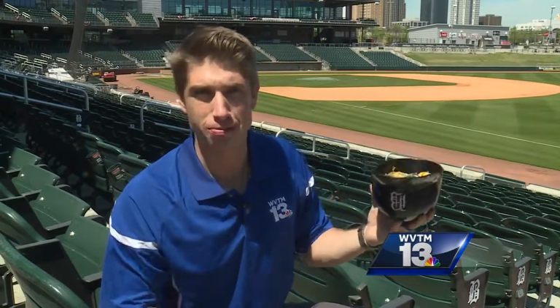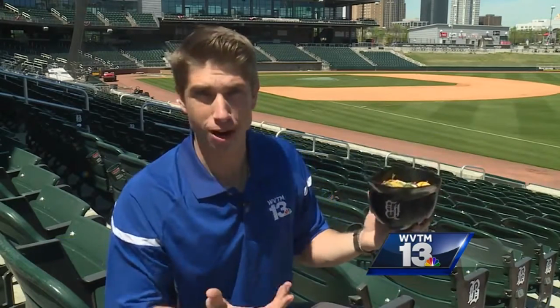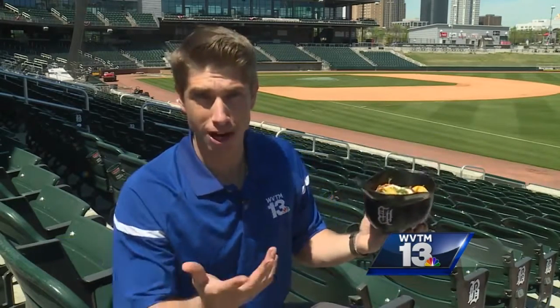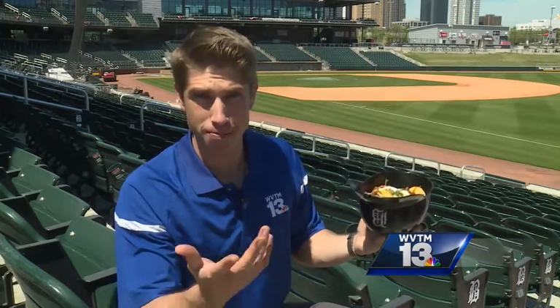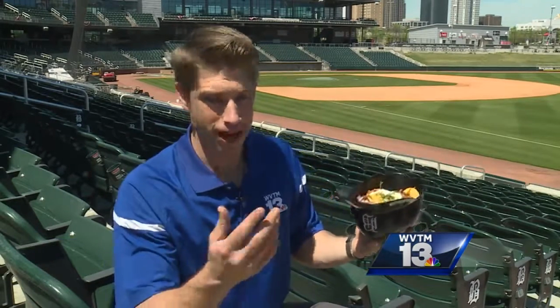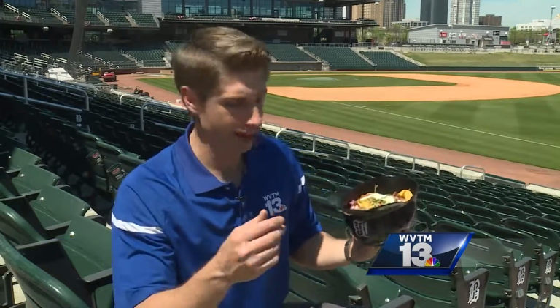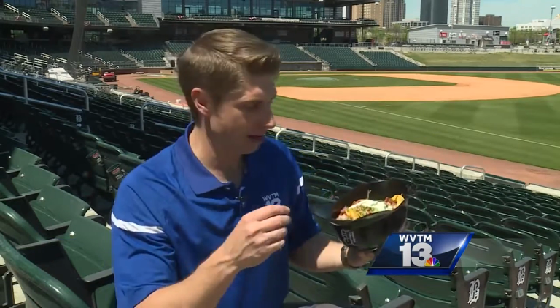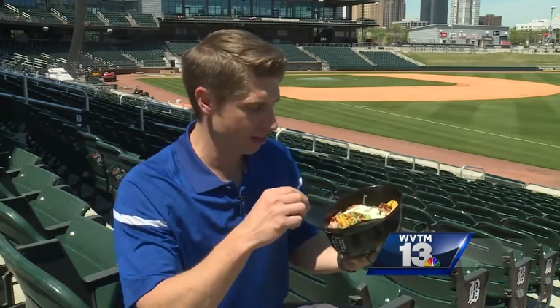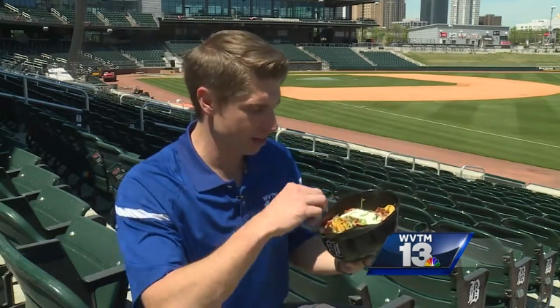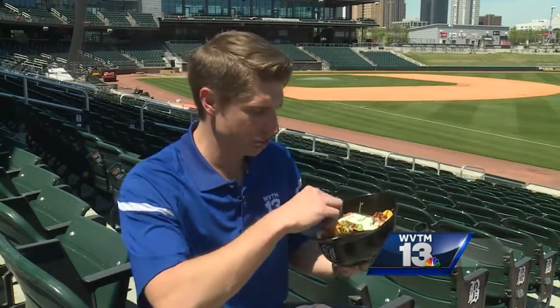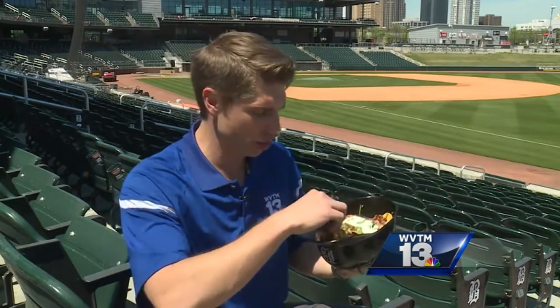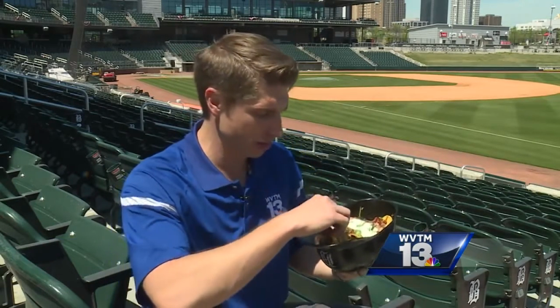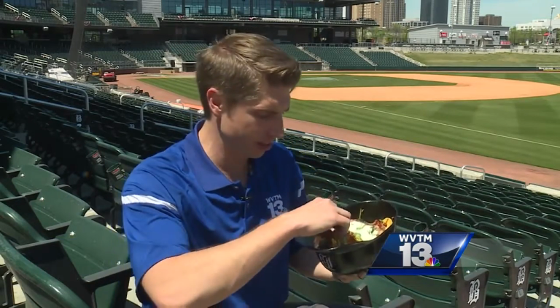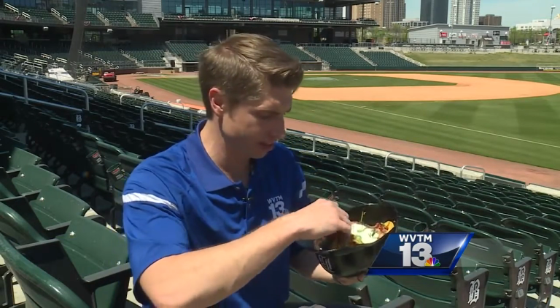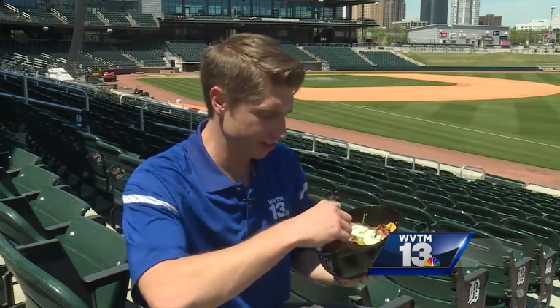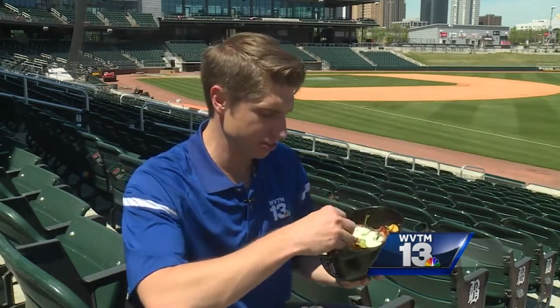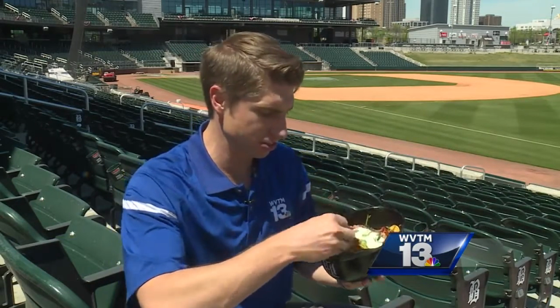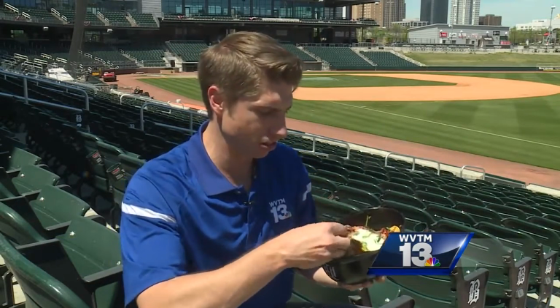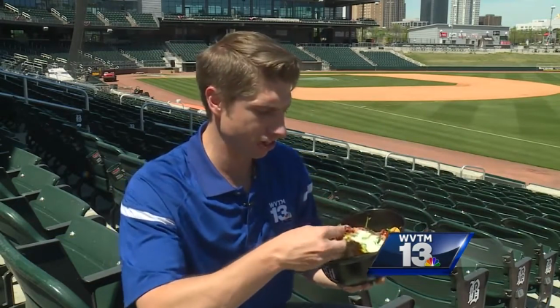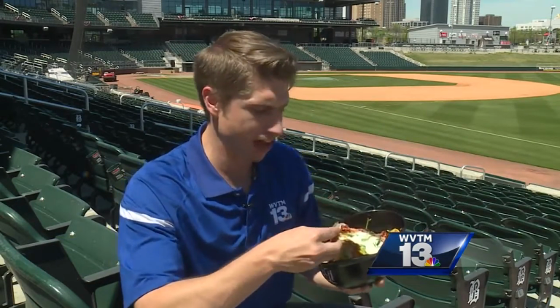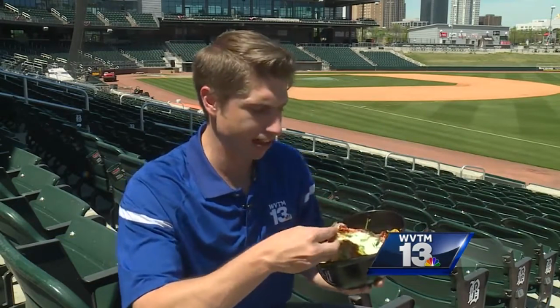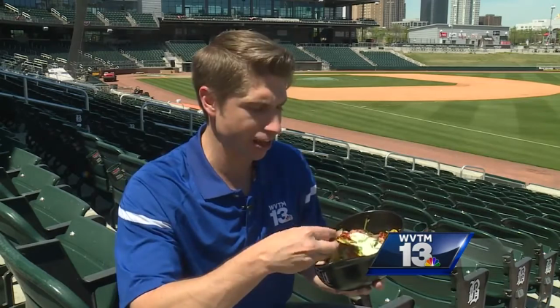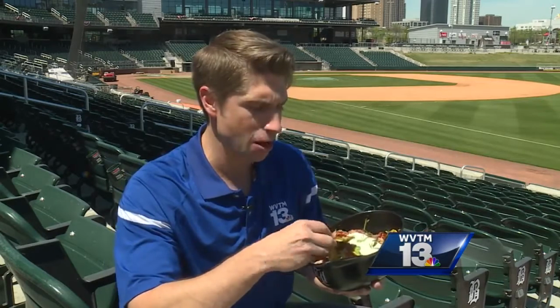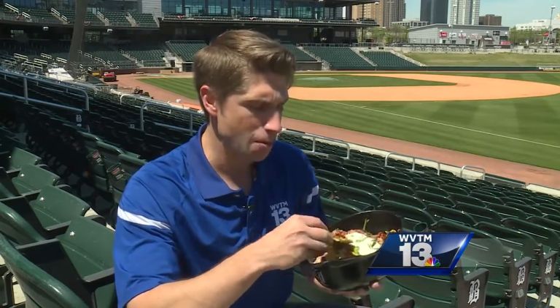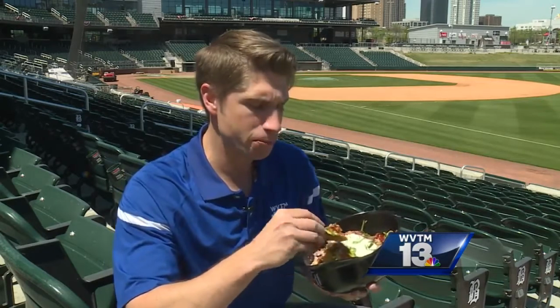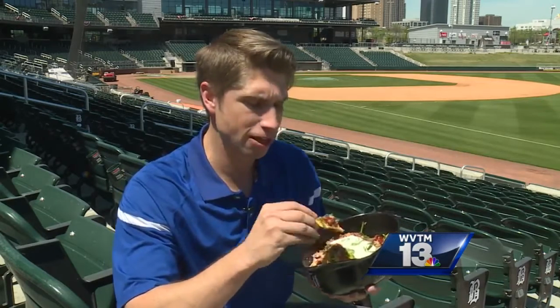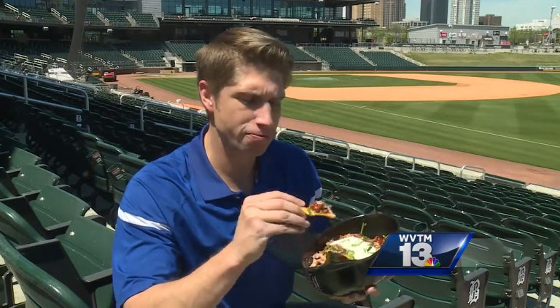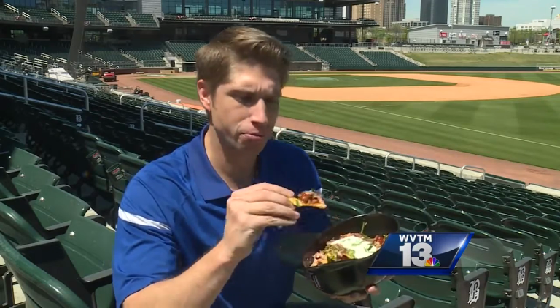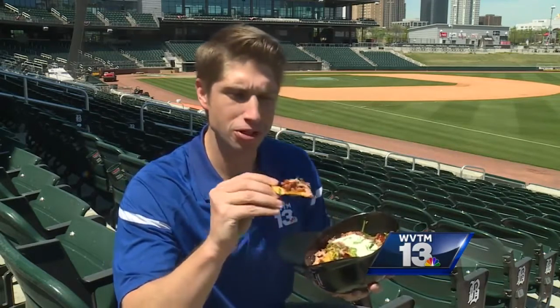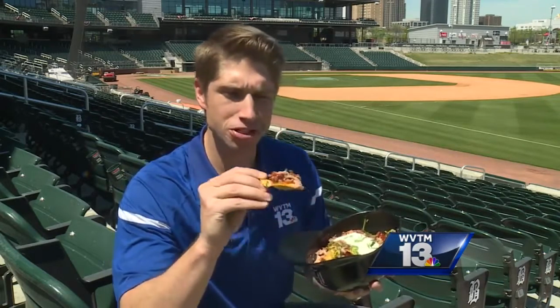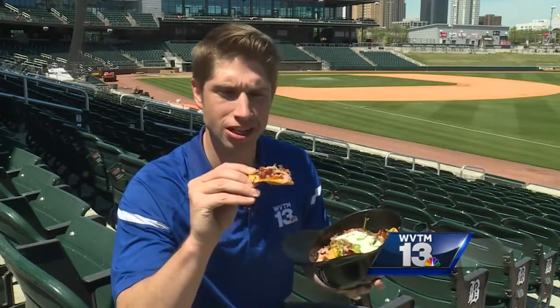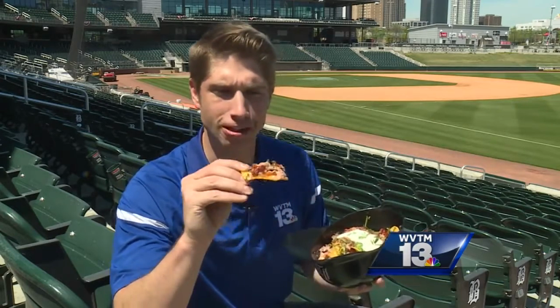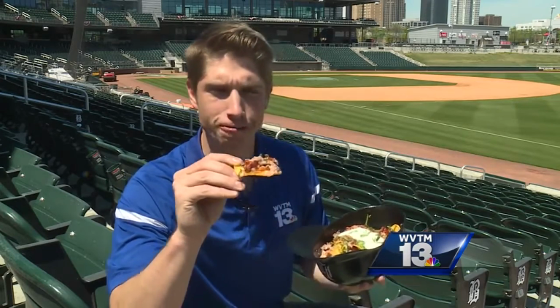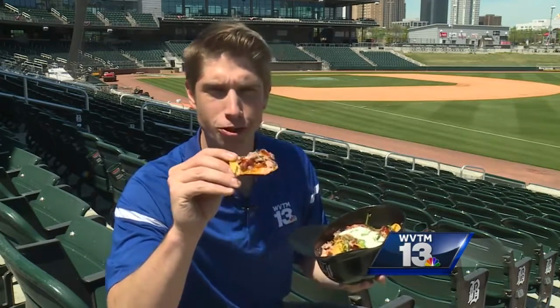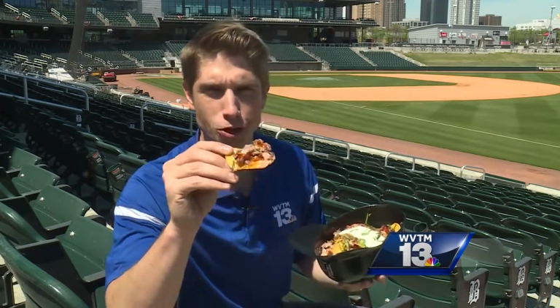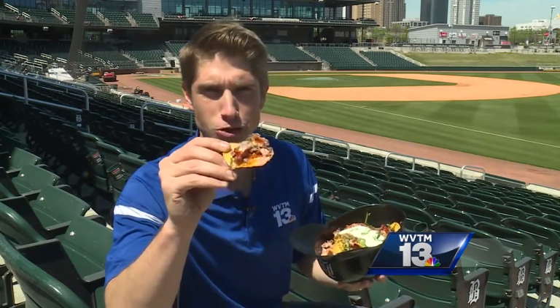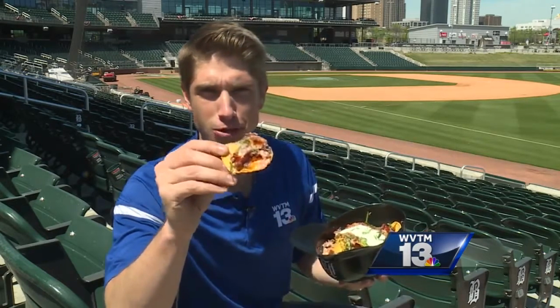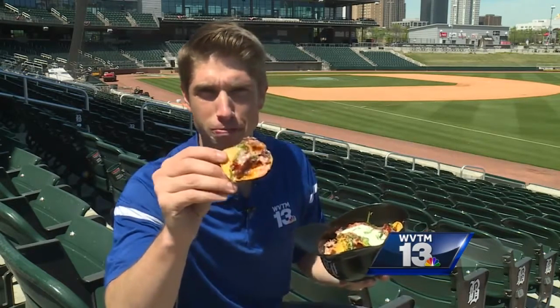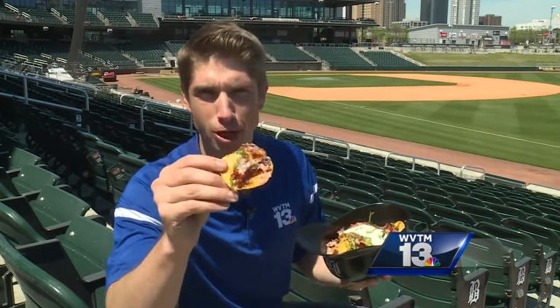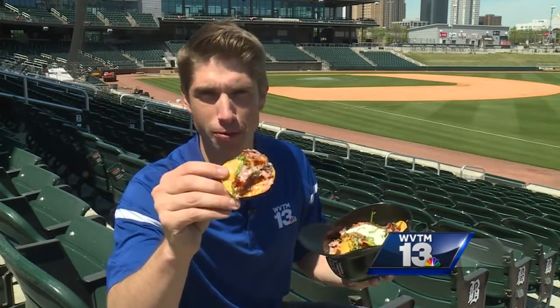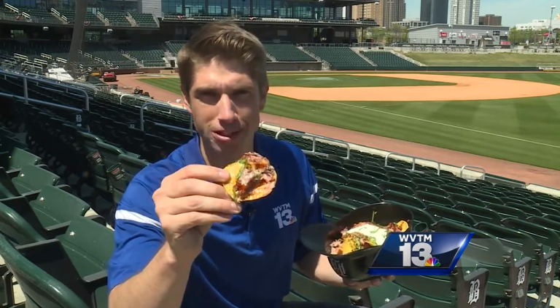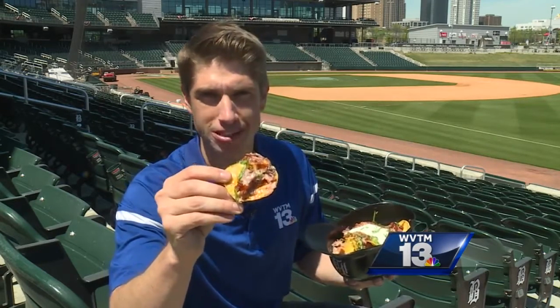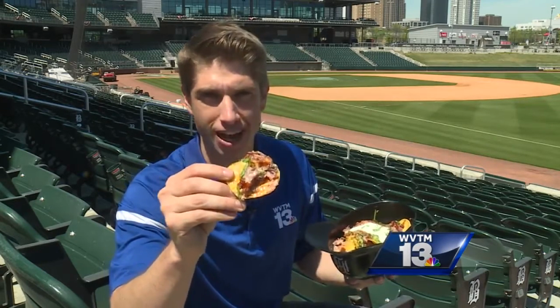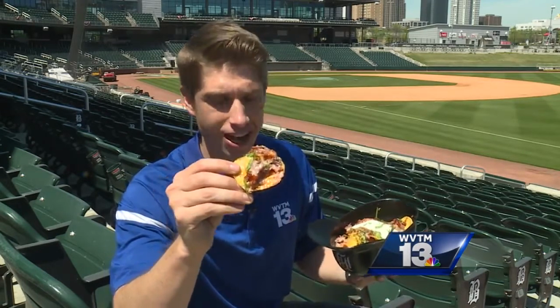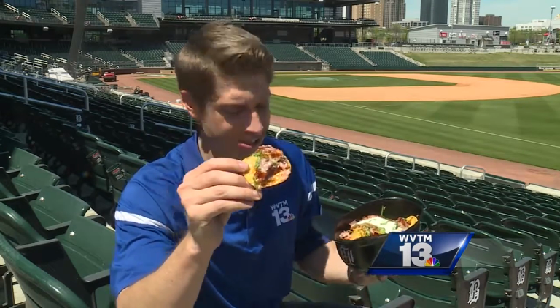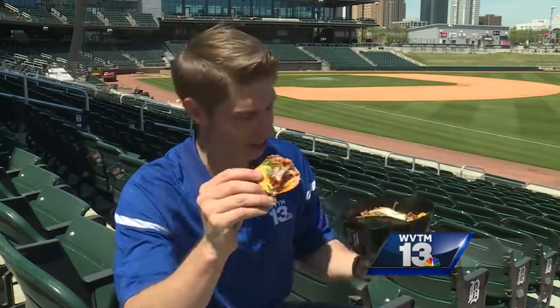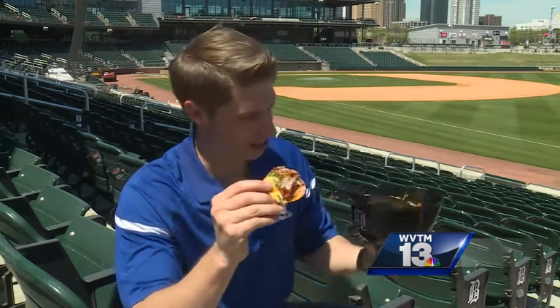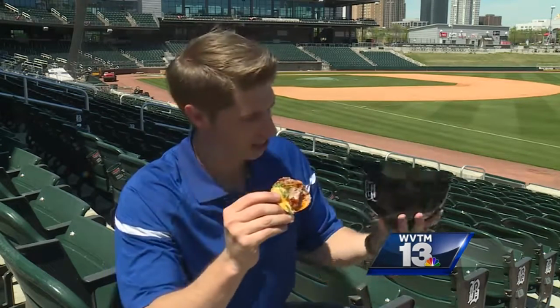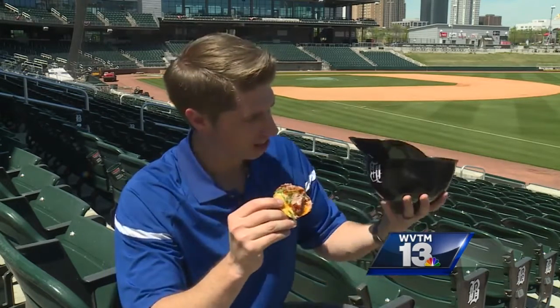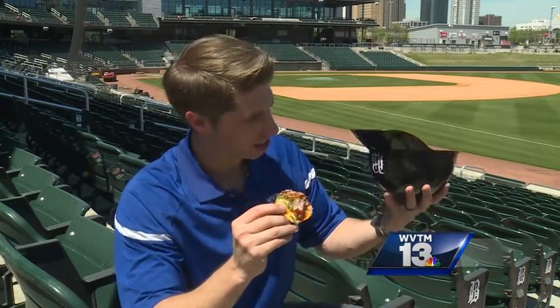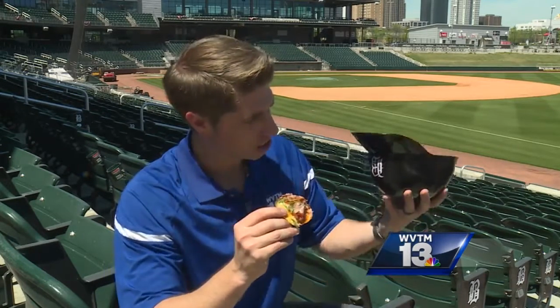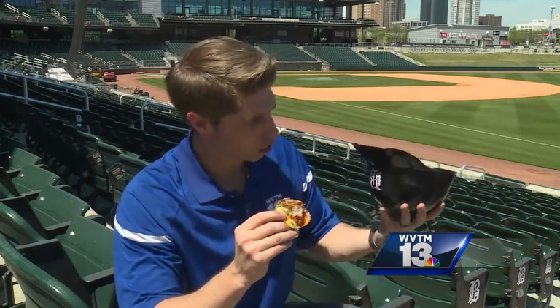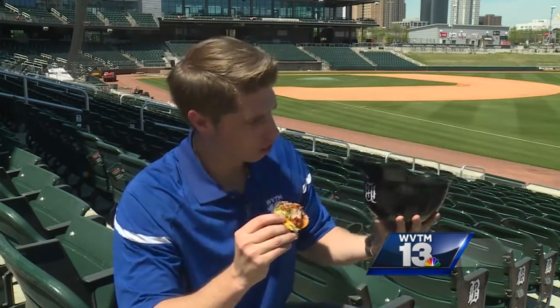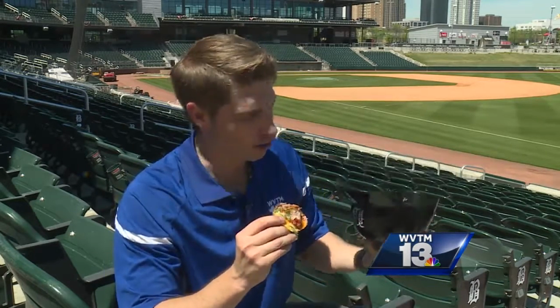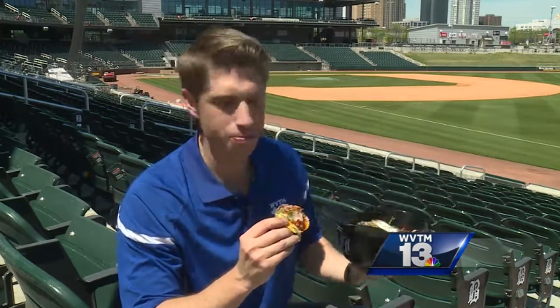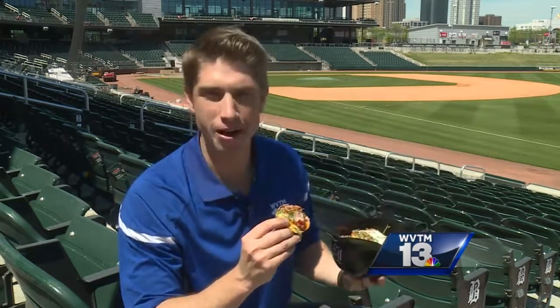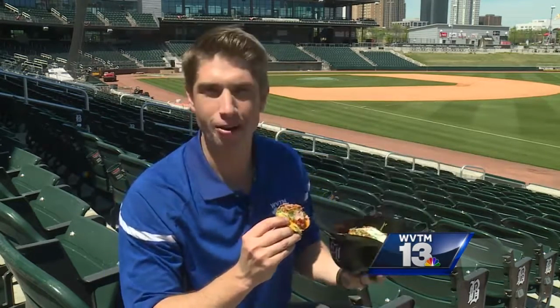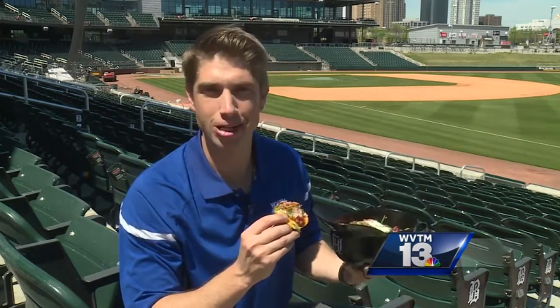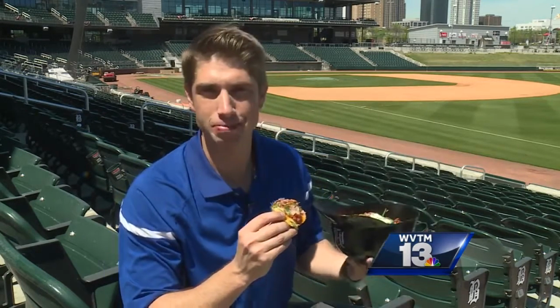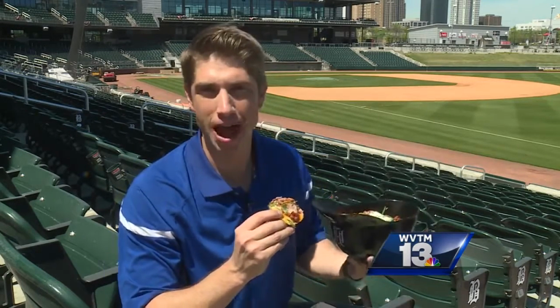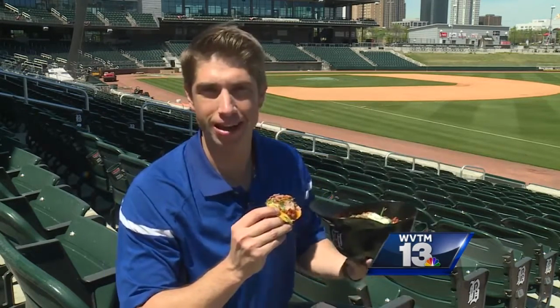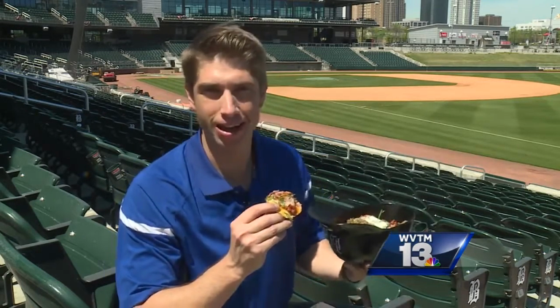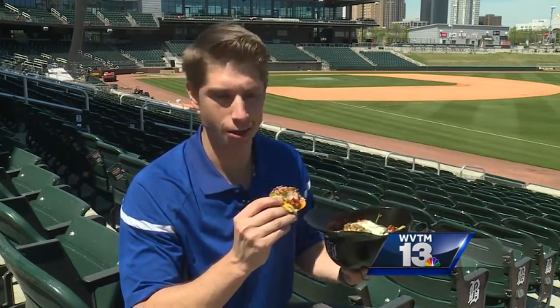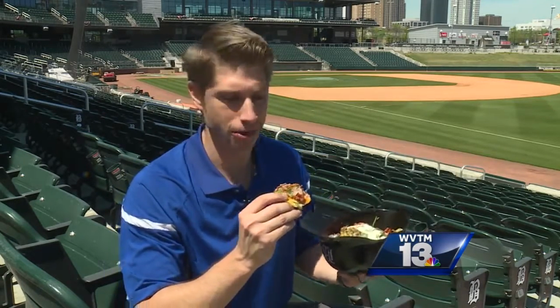I mean, just look at that — that beef brisket infused with the bourbon sauce, and it's served in the Barons batting helmet.